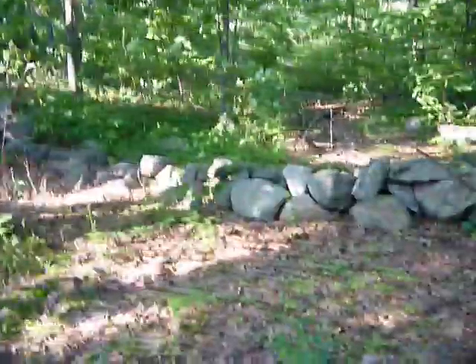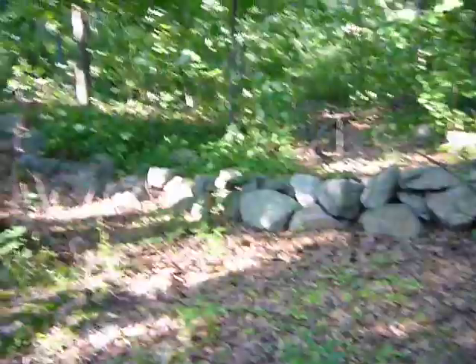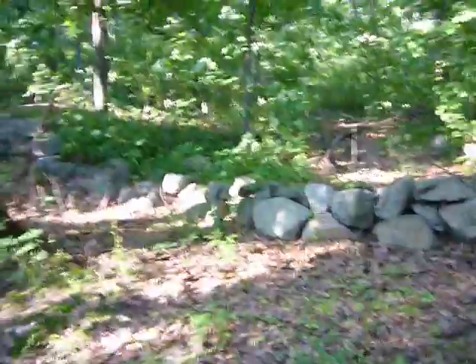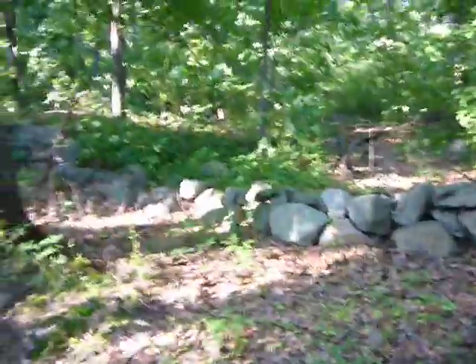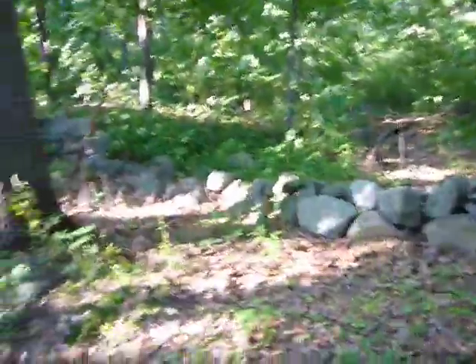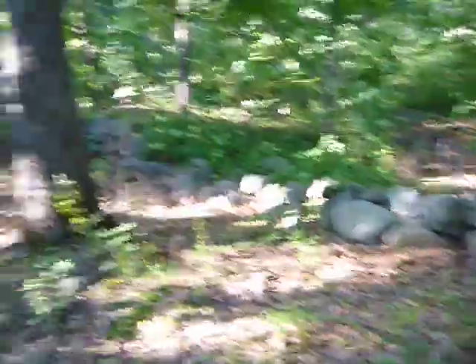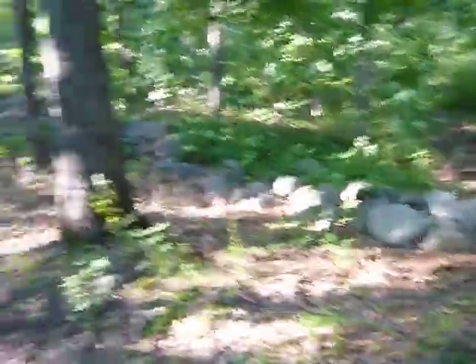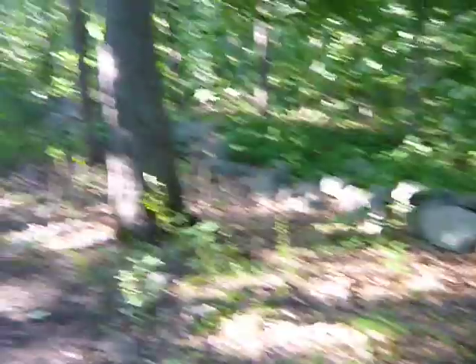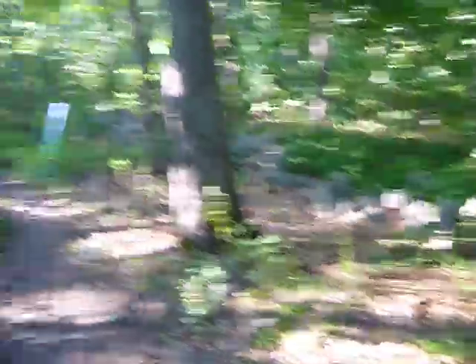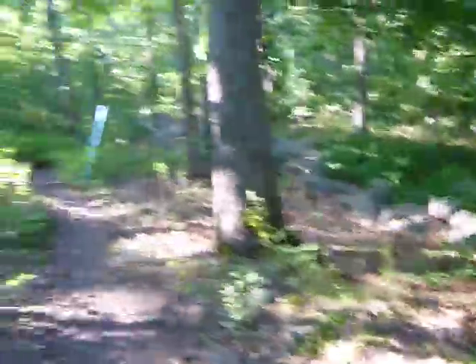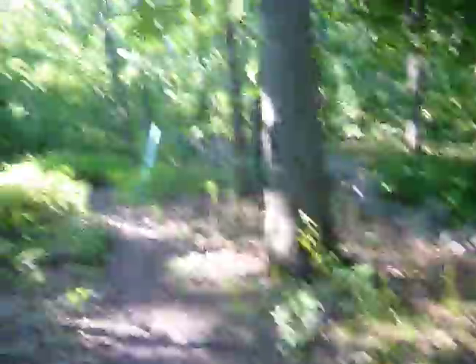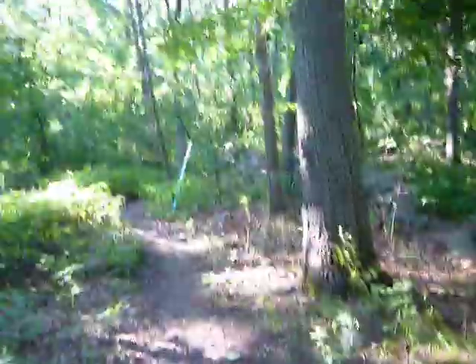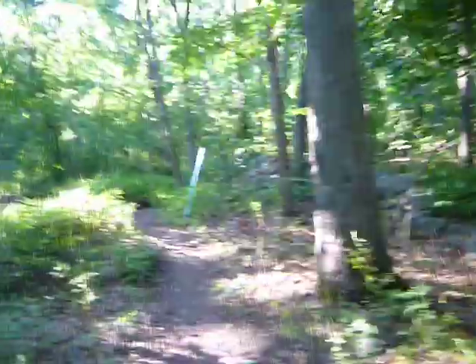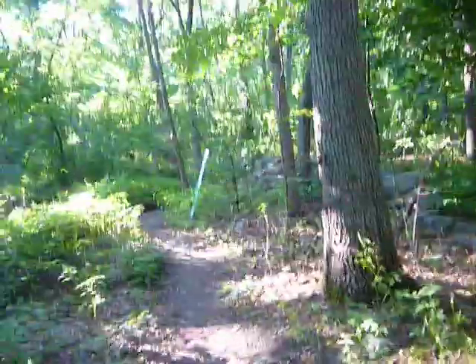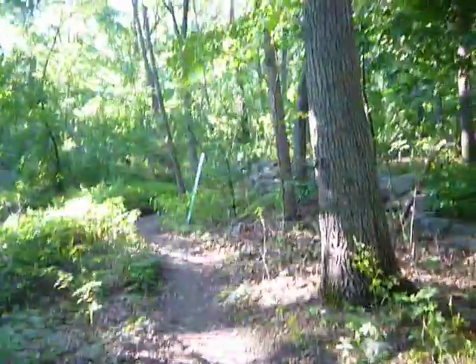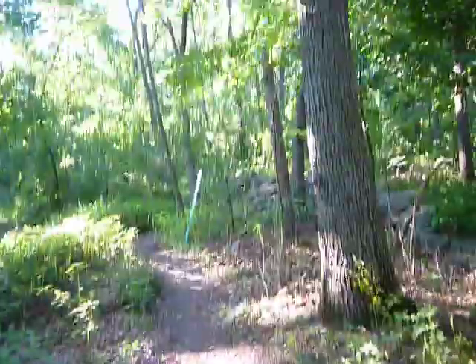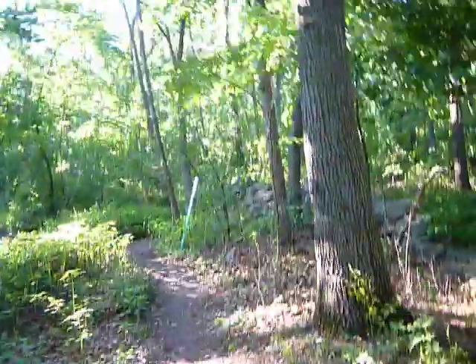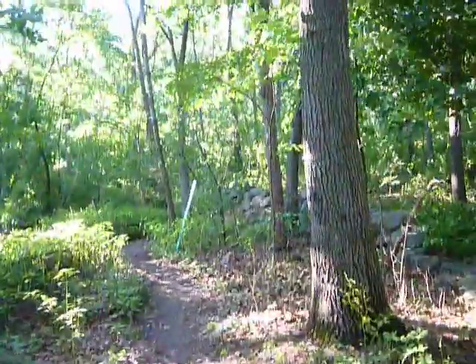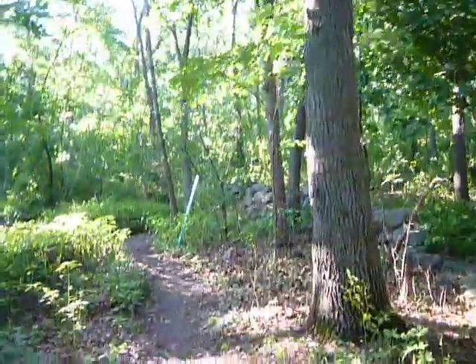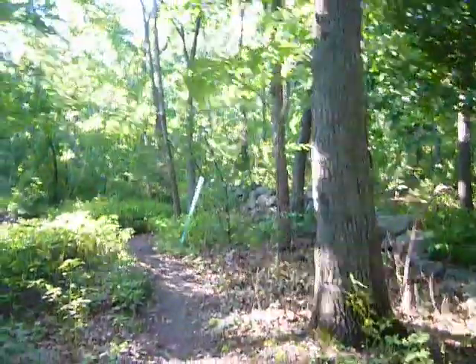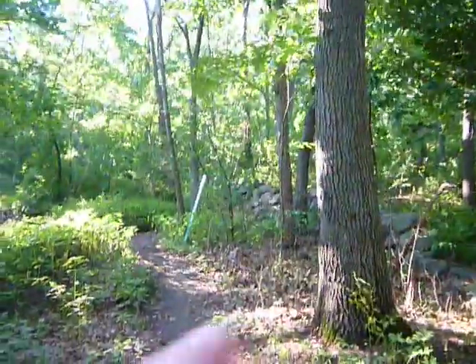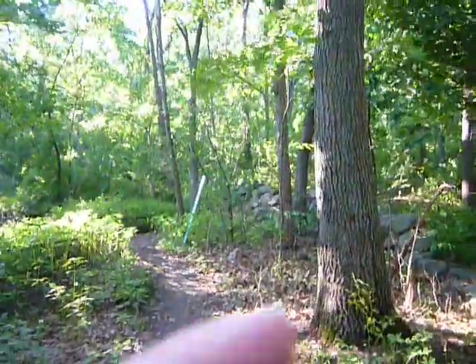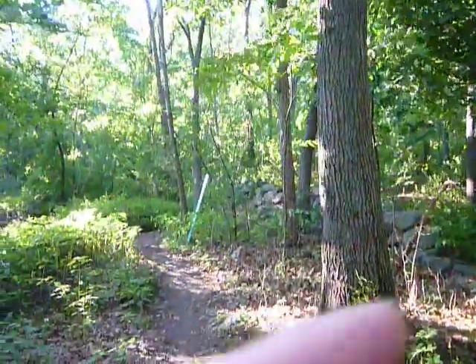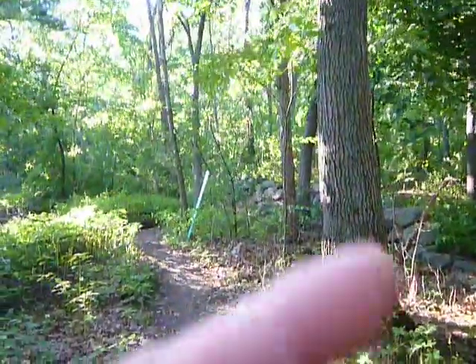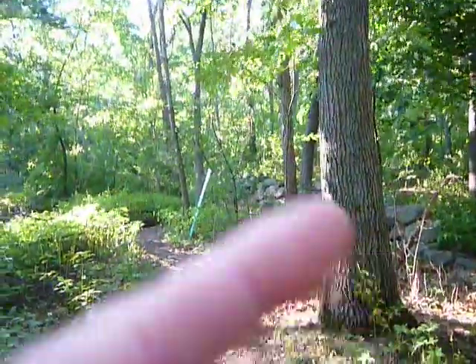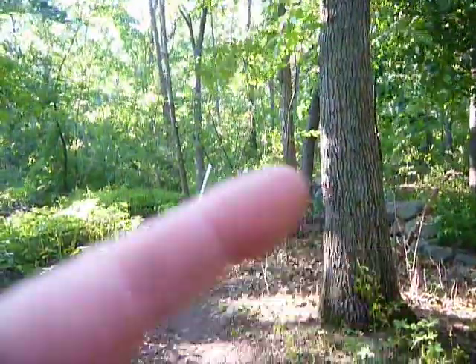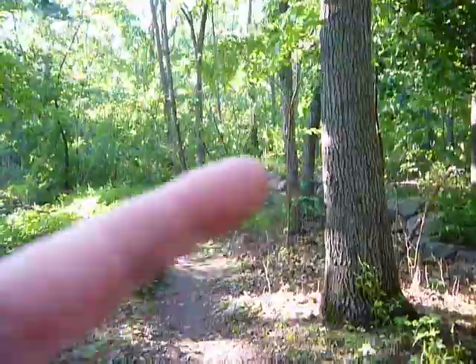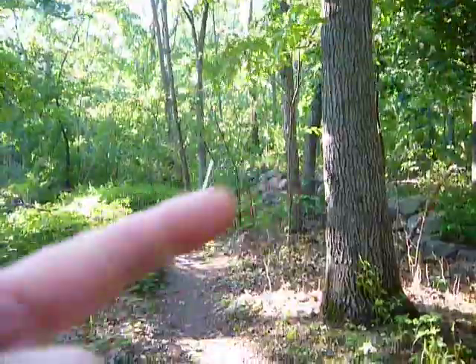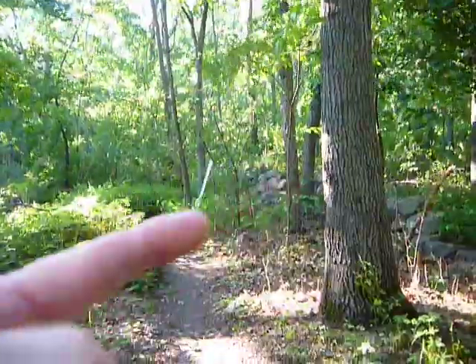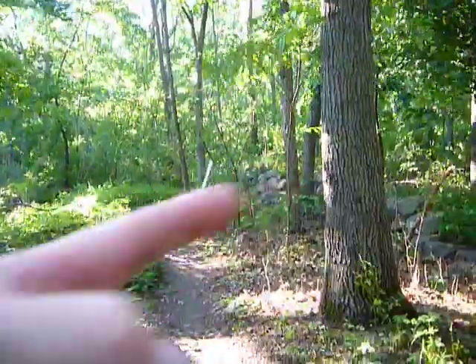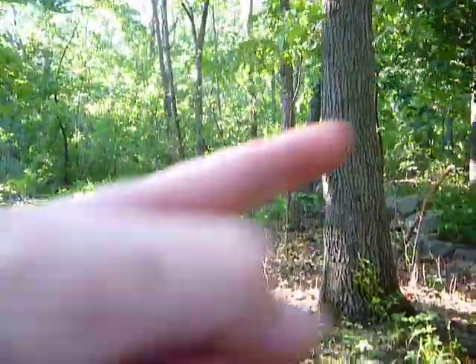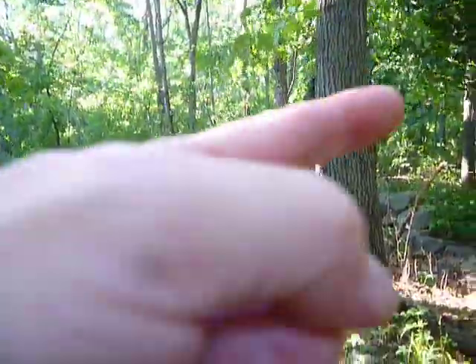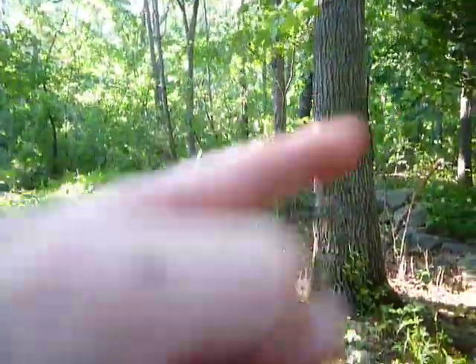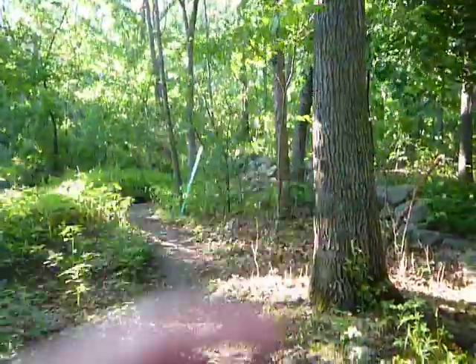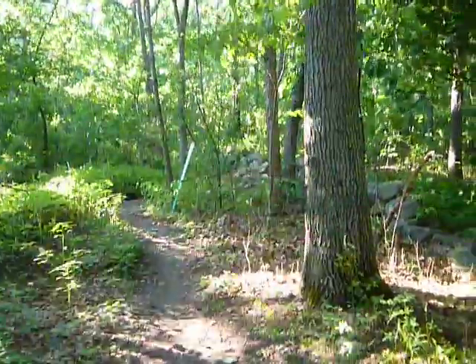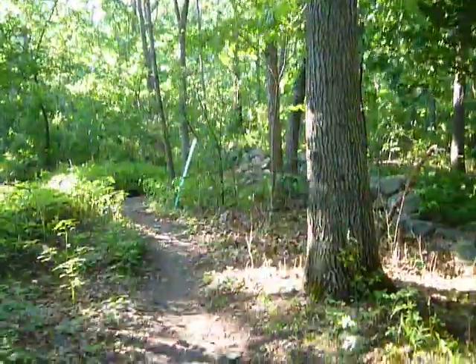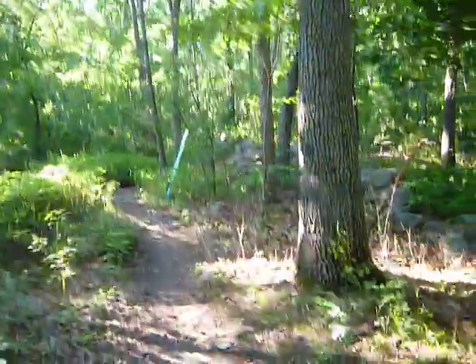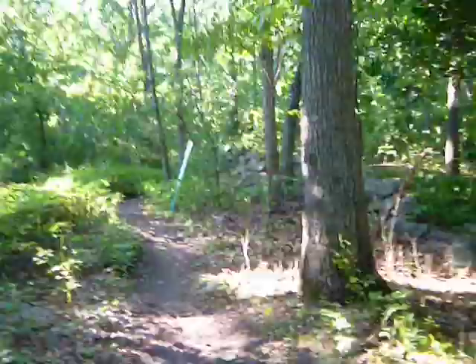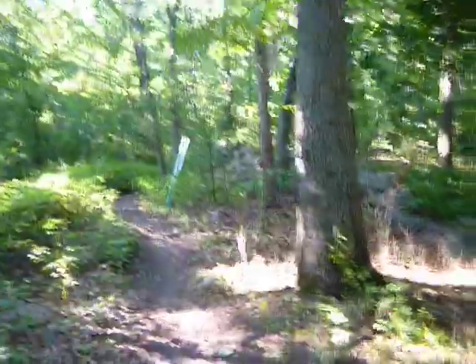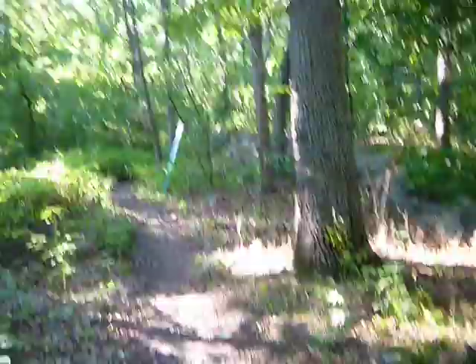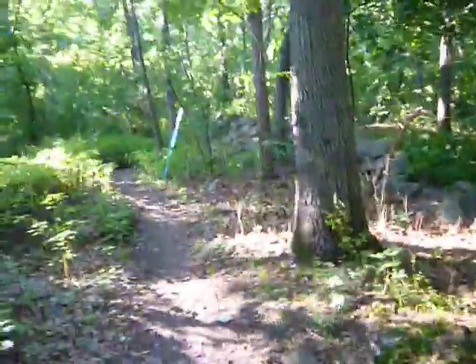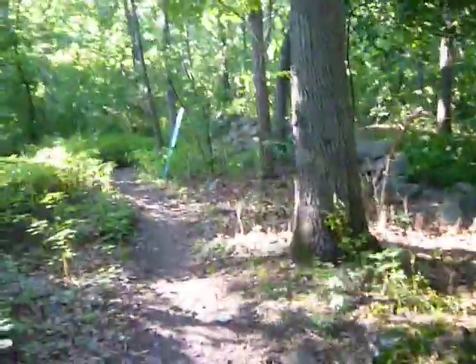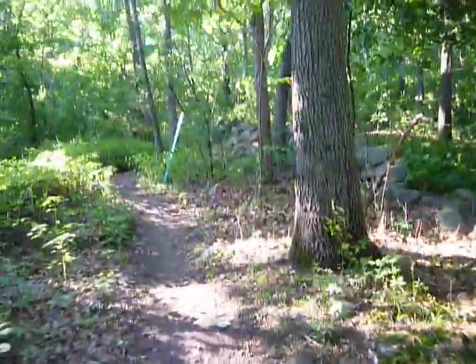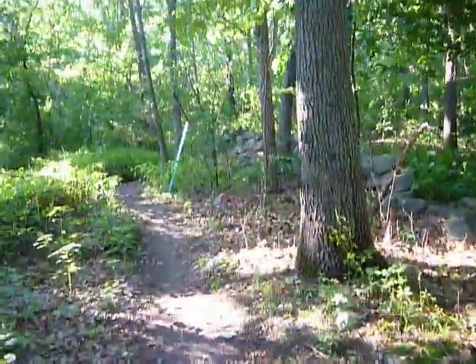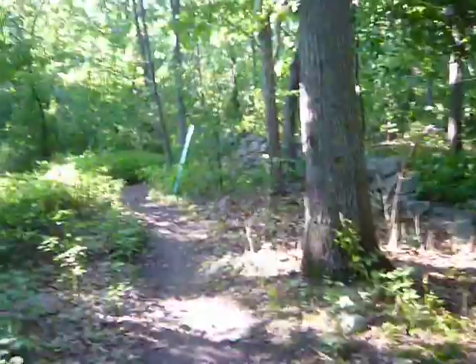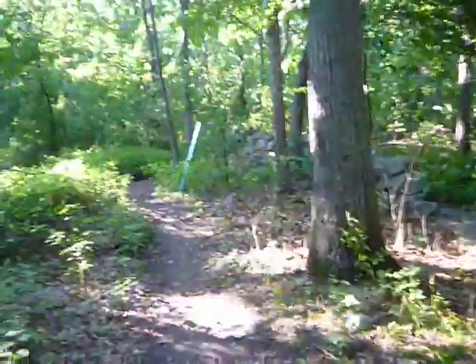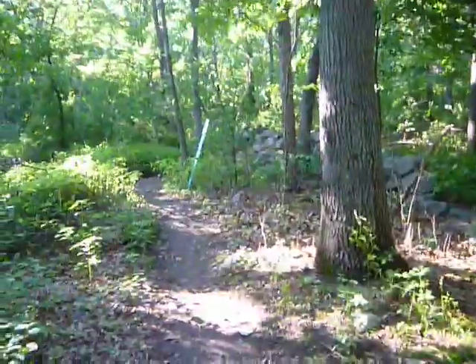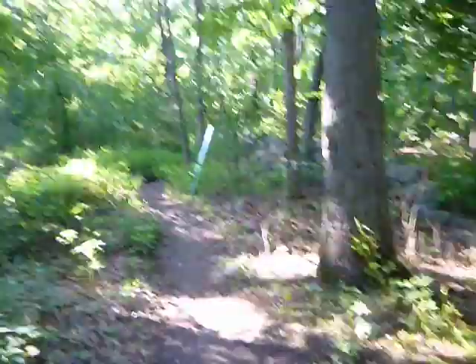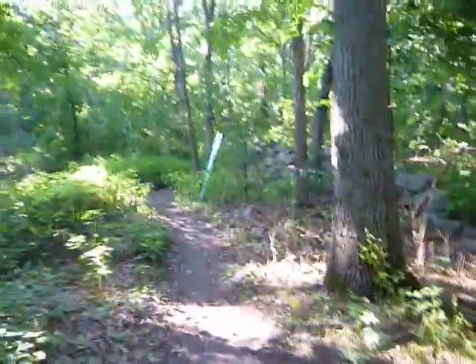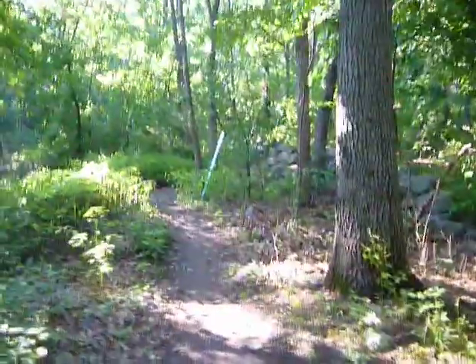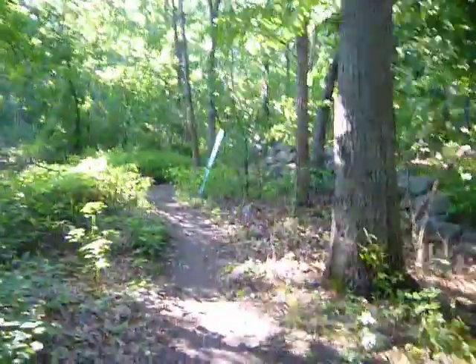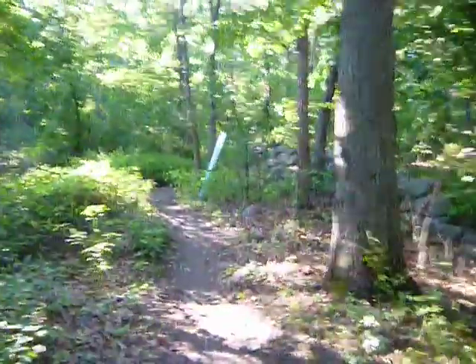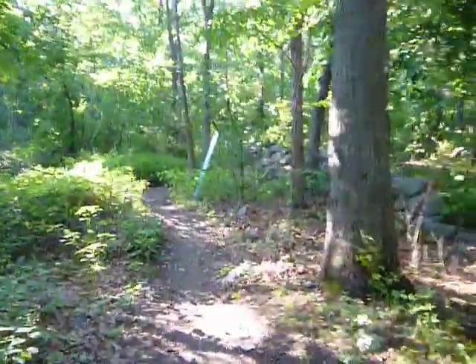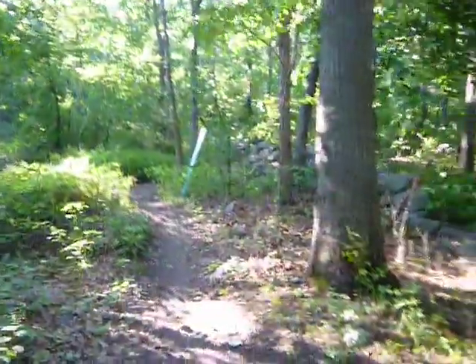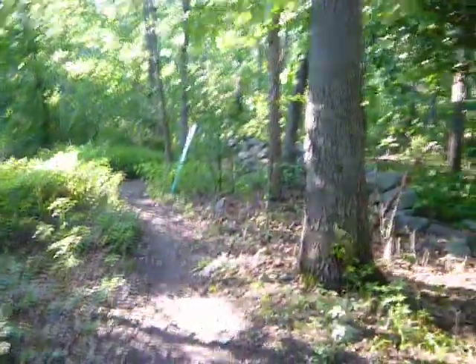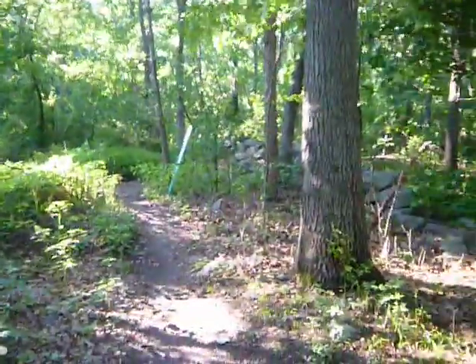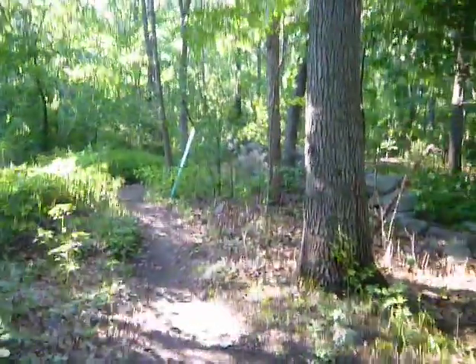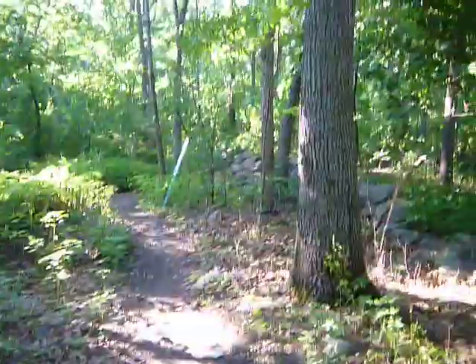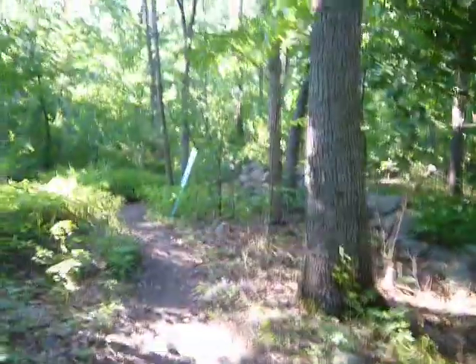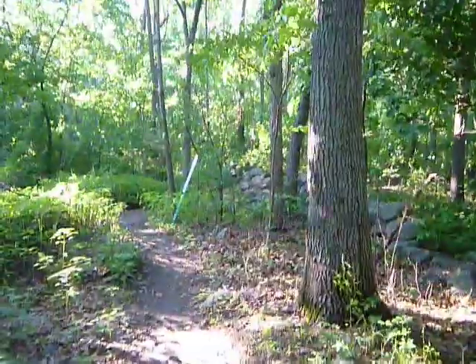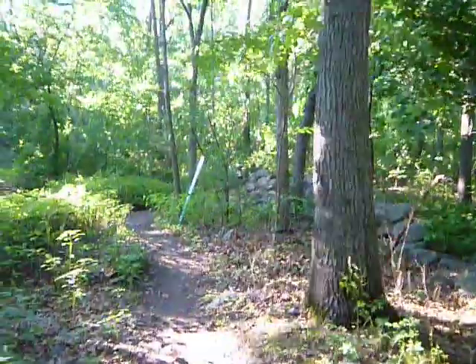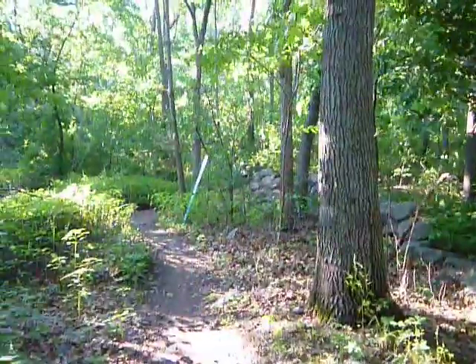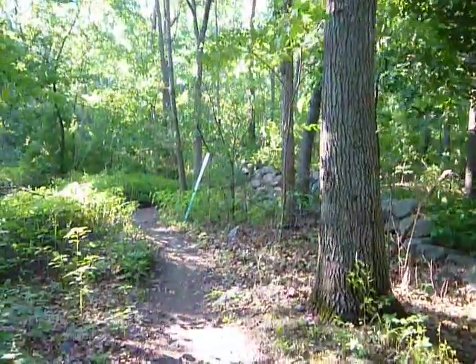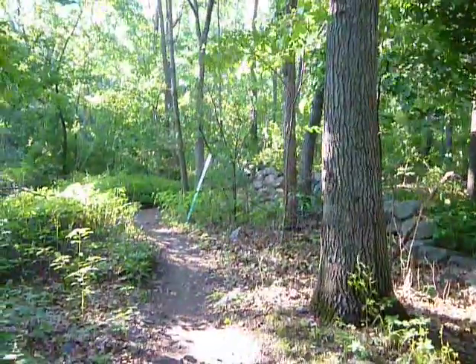I'm going to continue exploring some of the Hayden Woods, going that way.